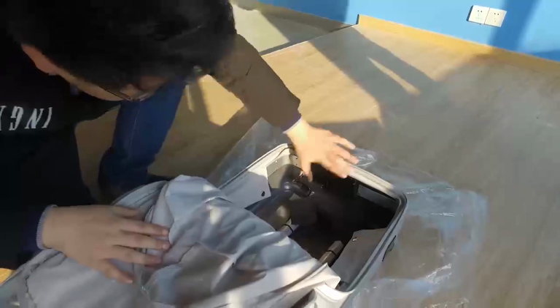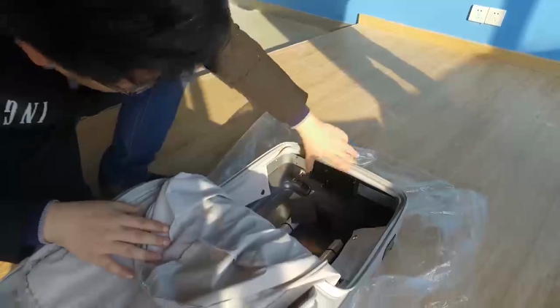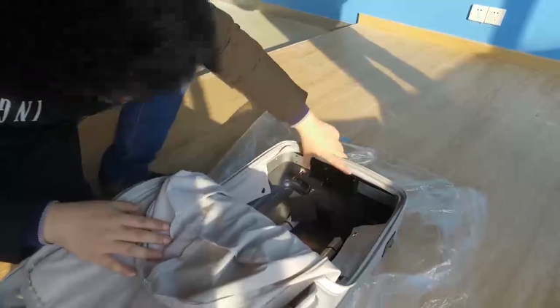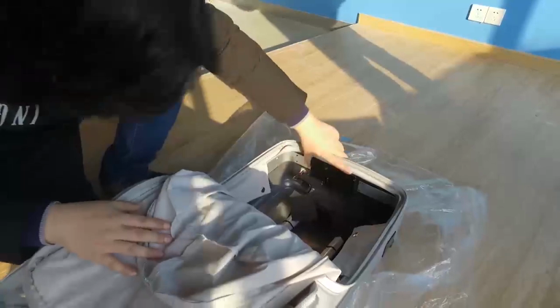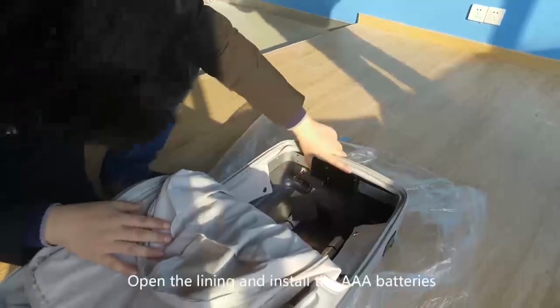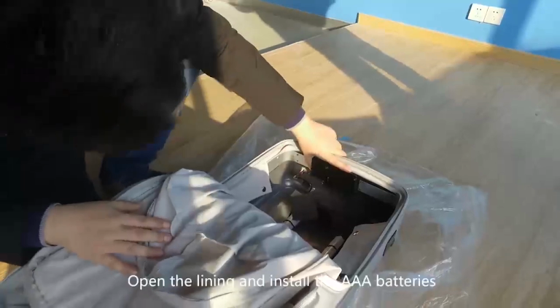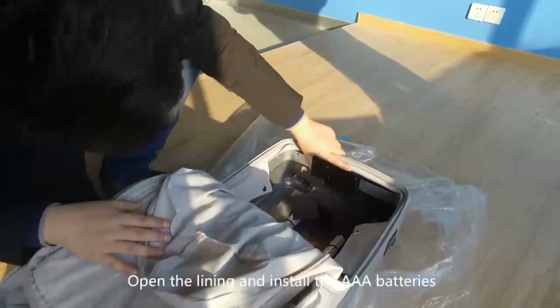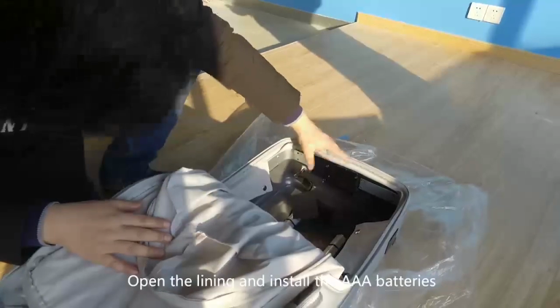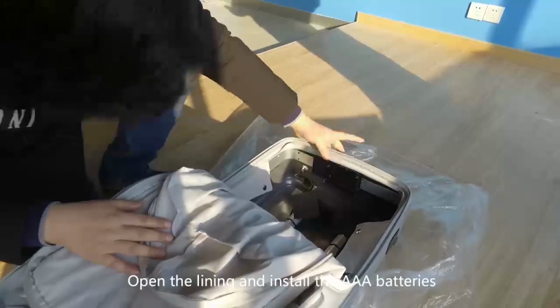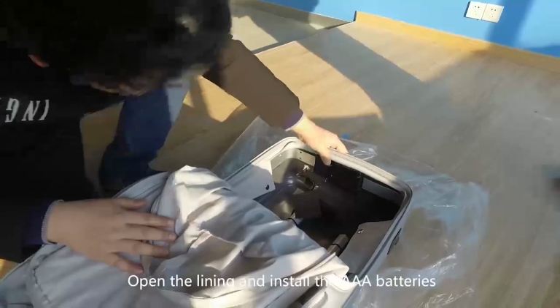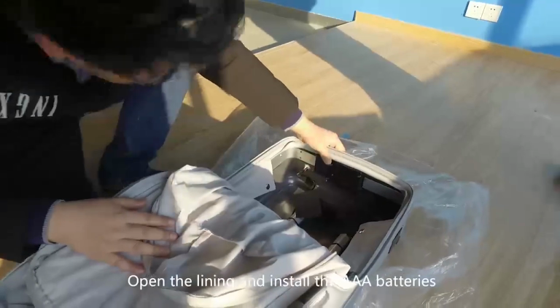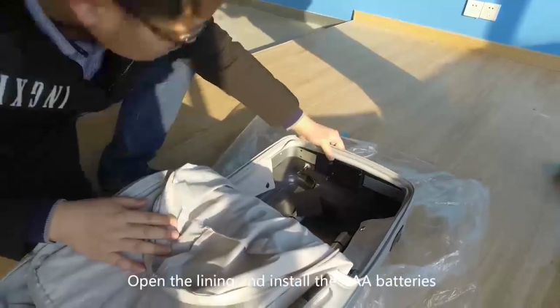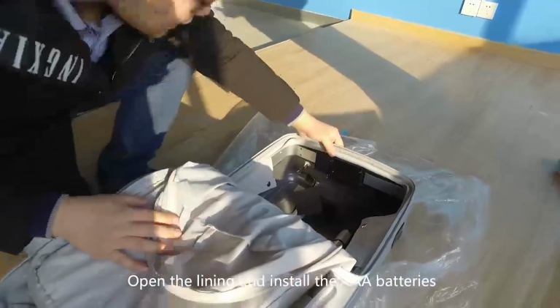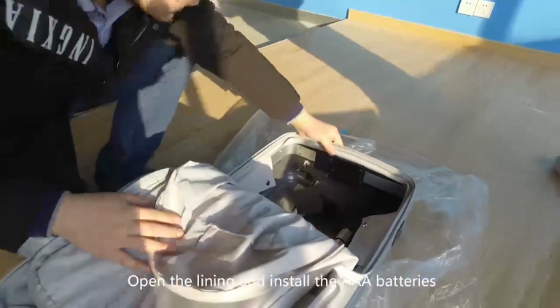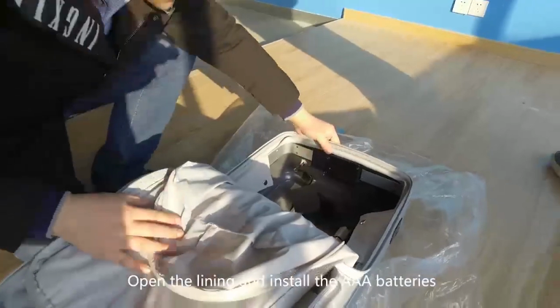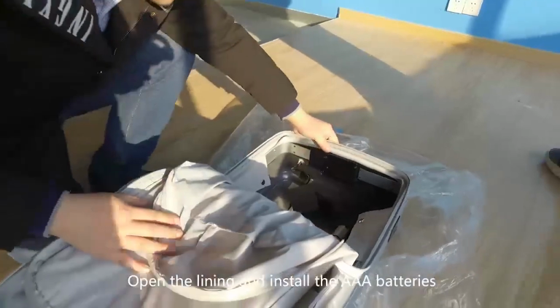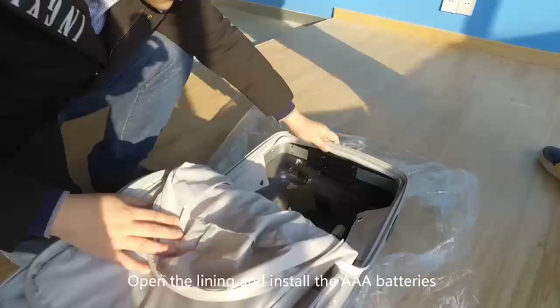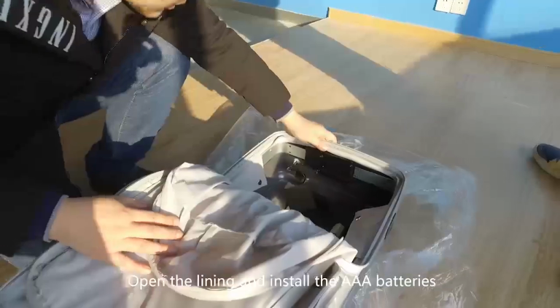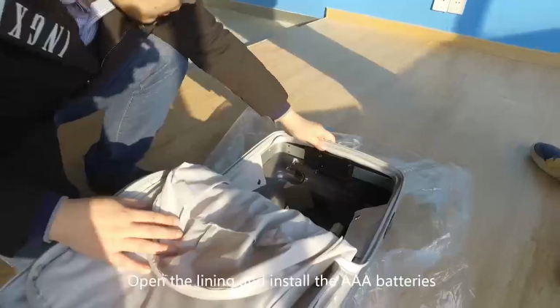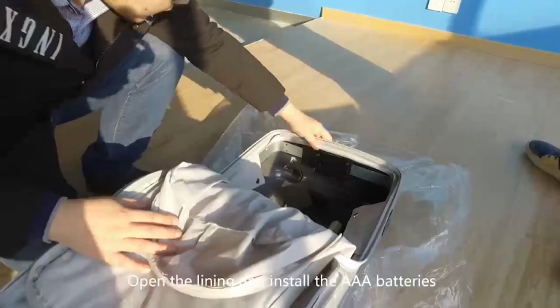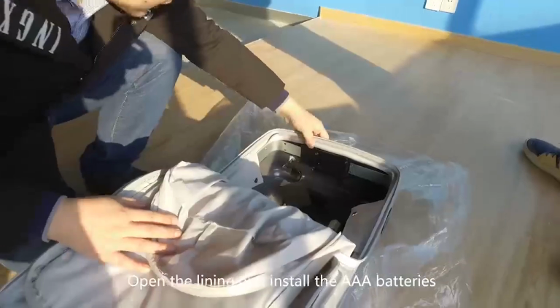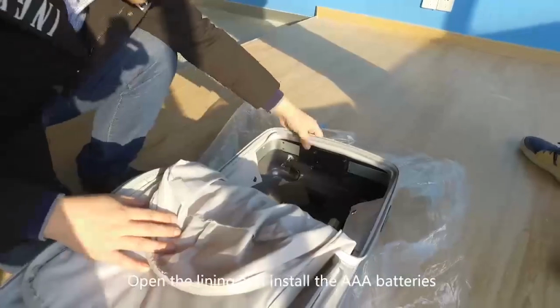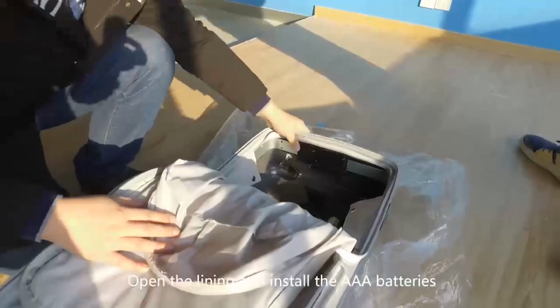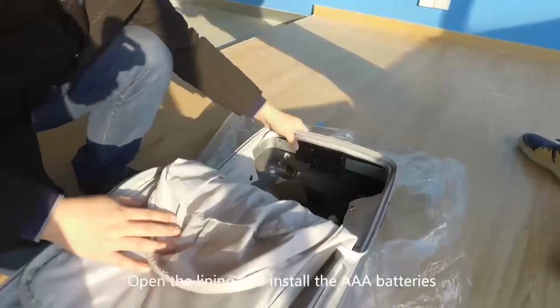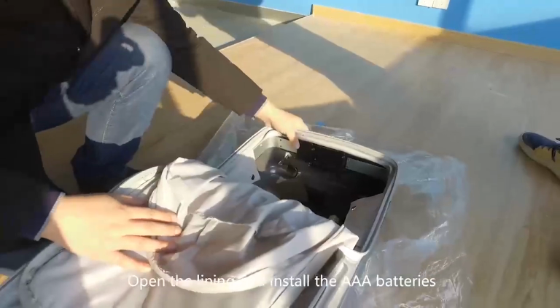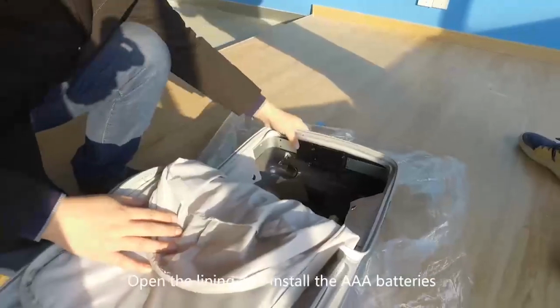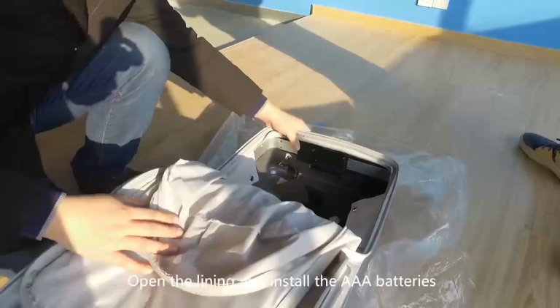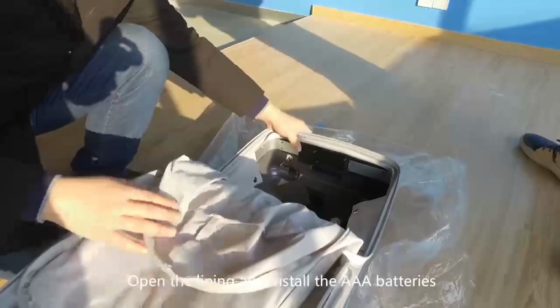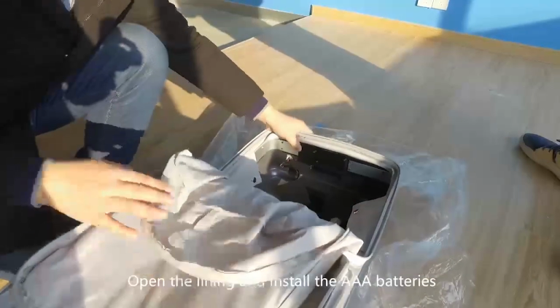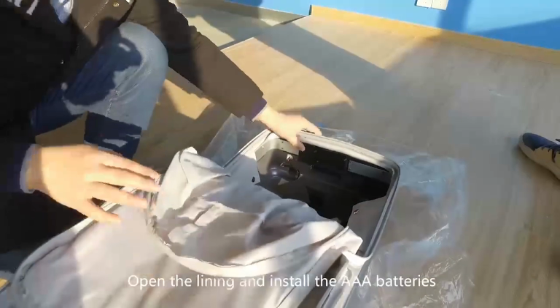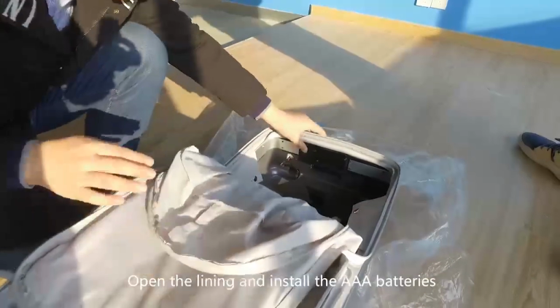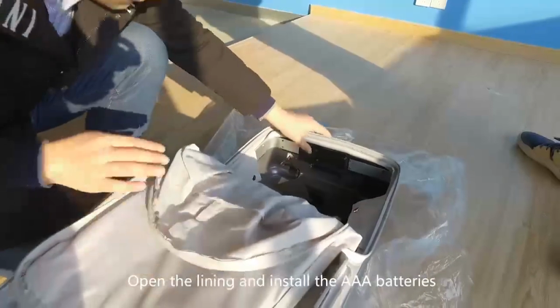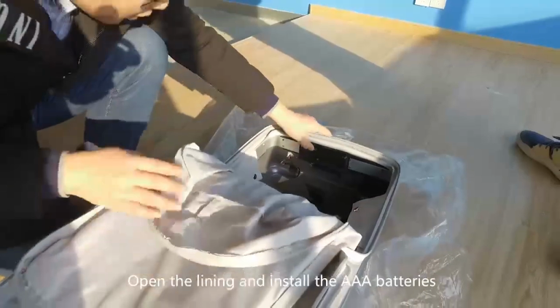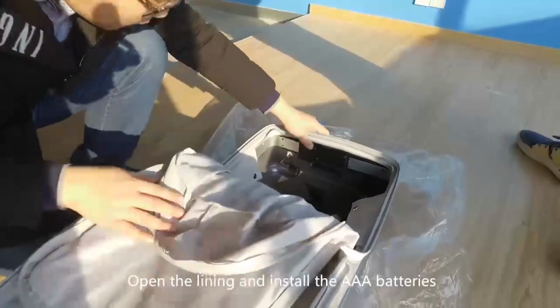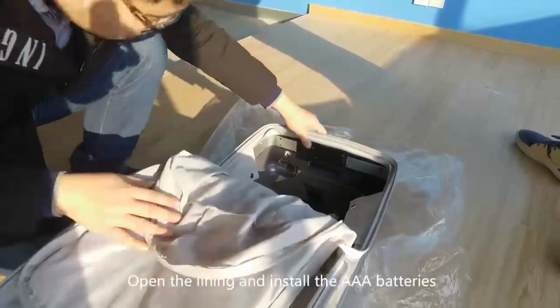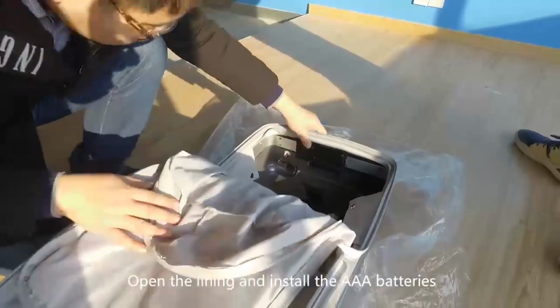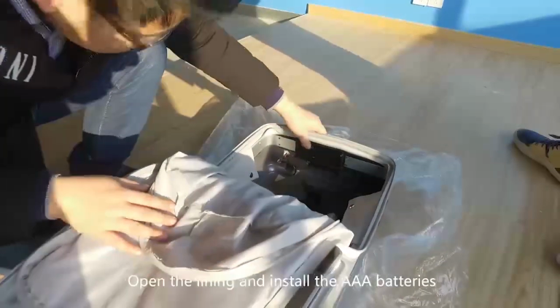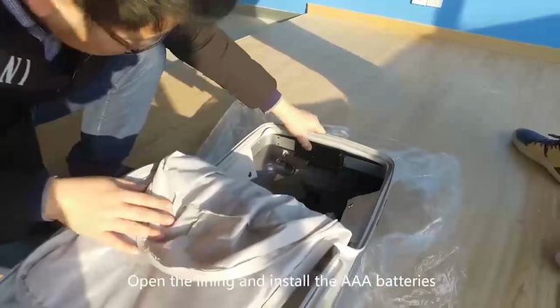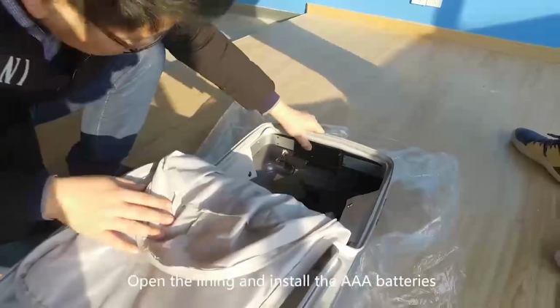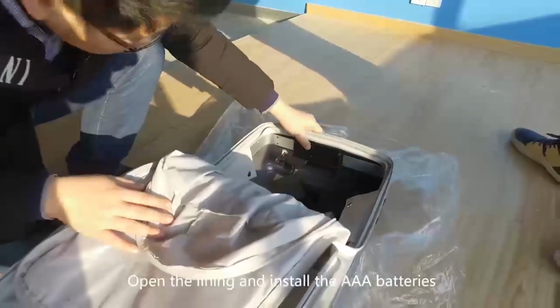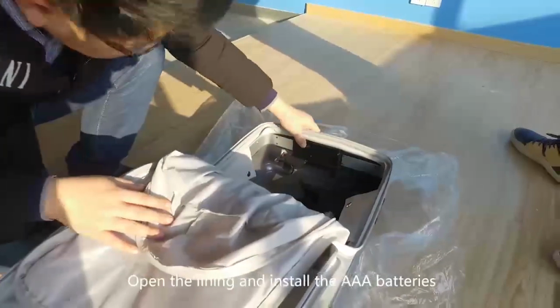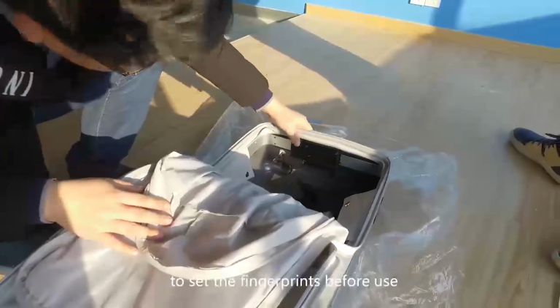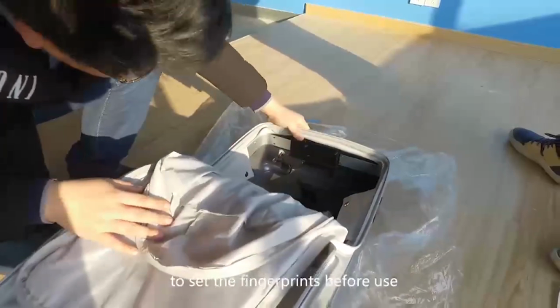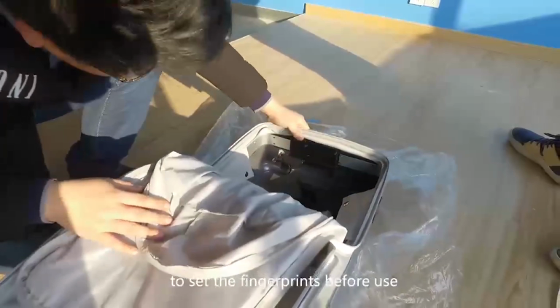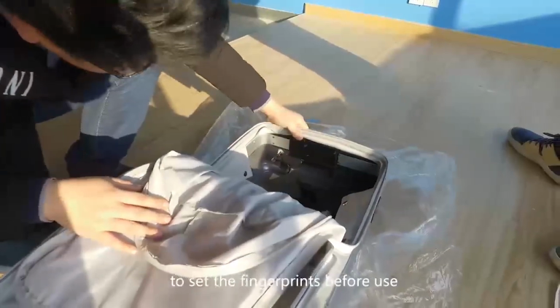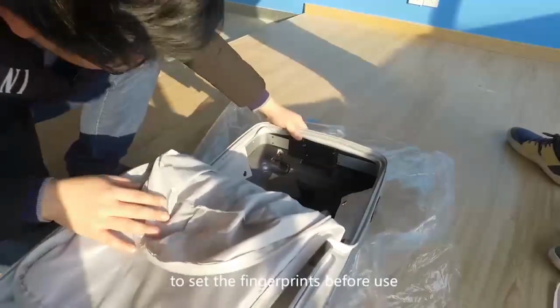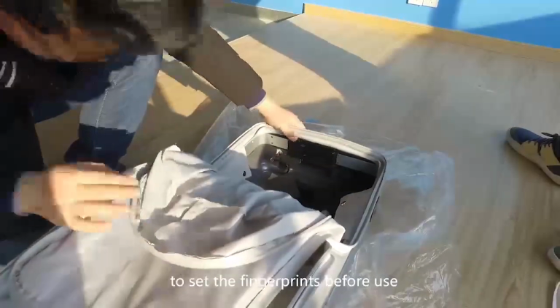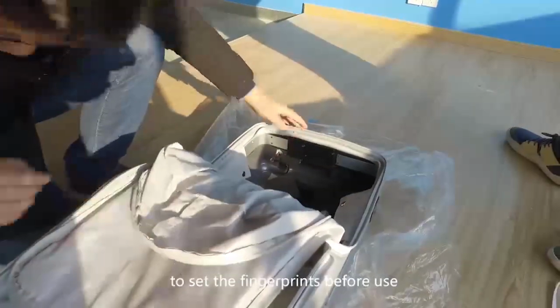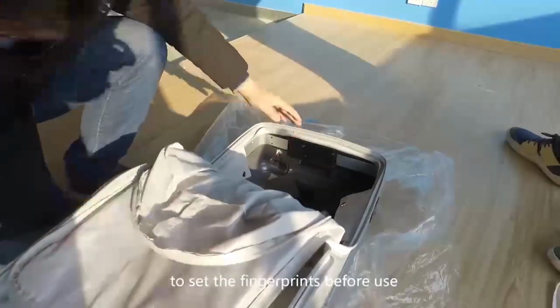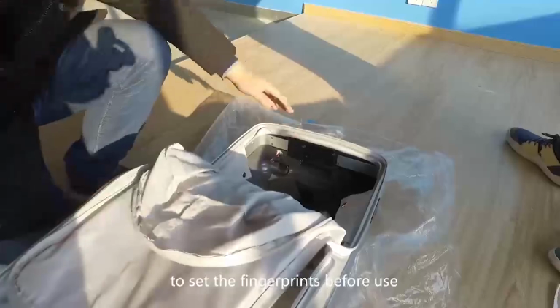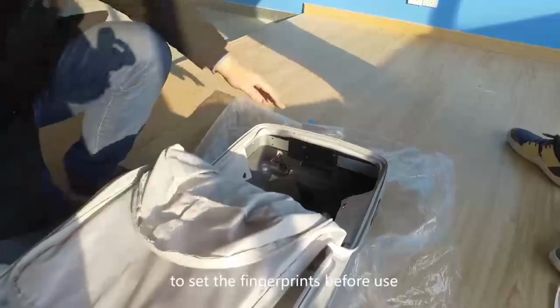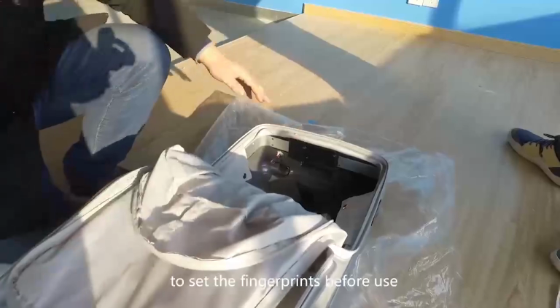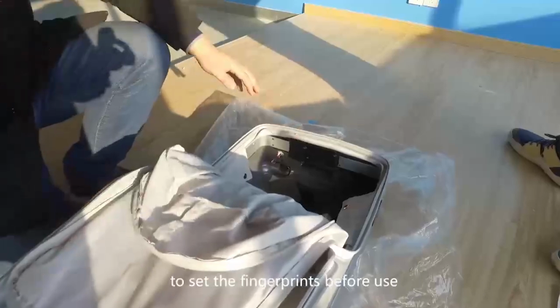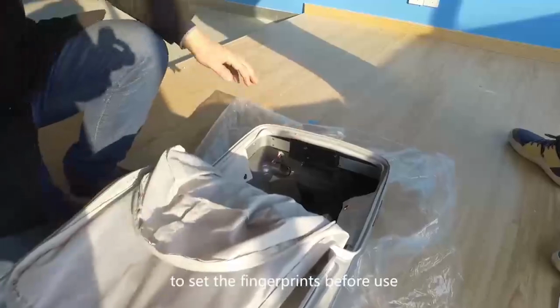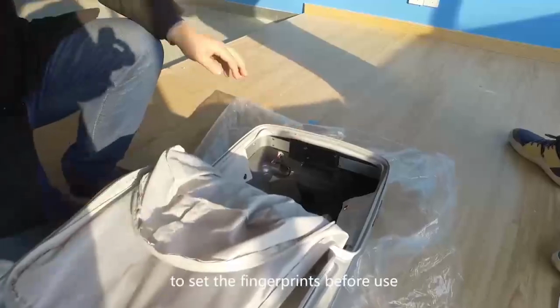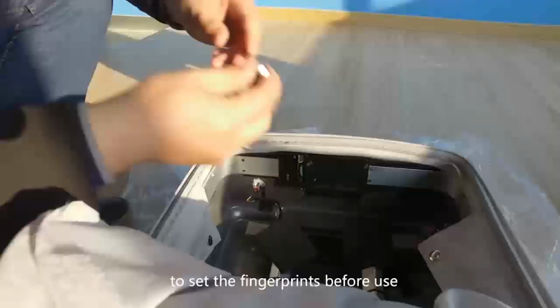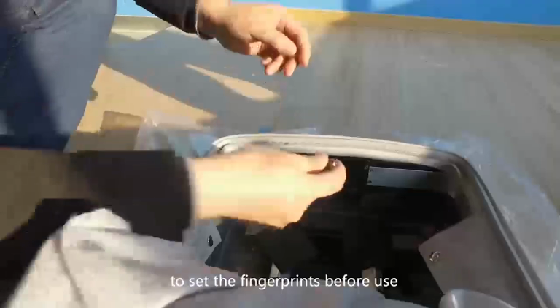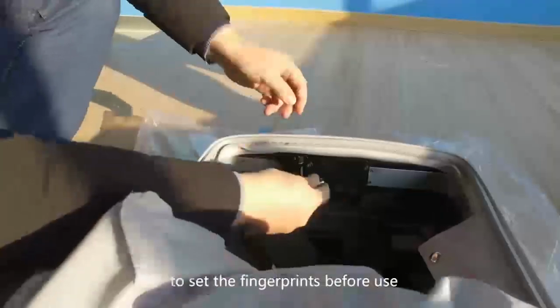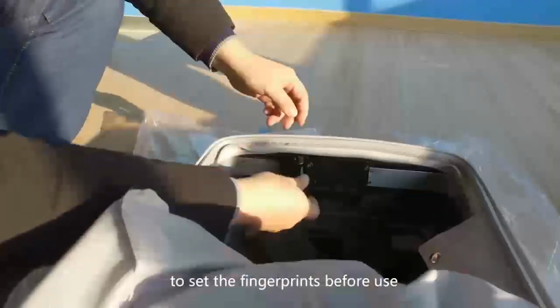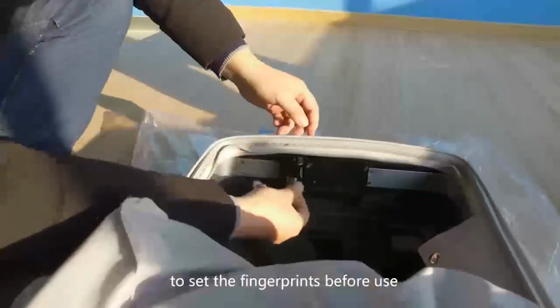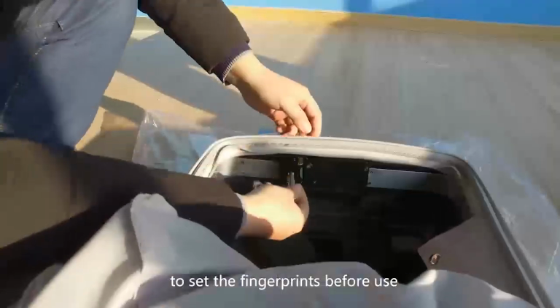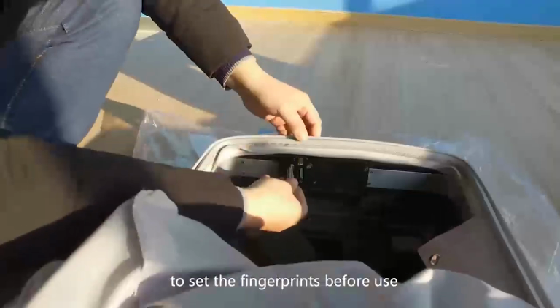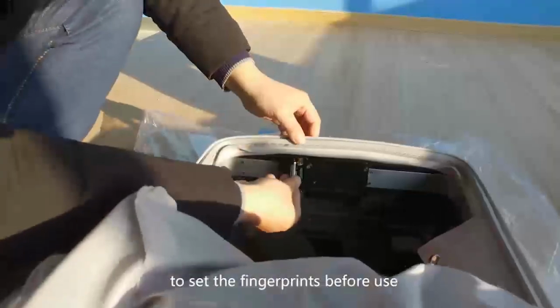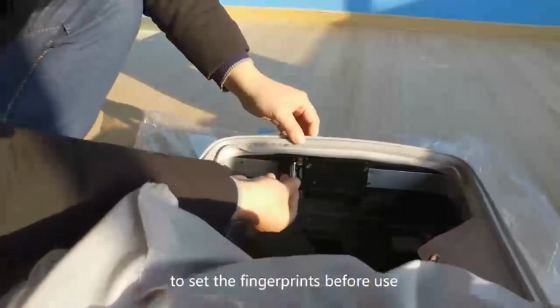Open the lining and install the AAA batteries to set the fingerprints before use.